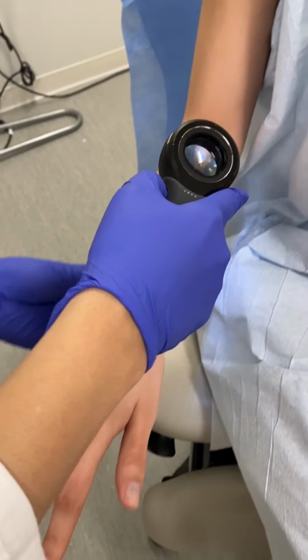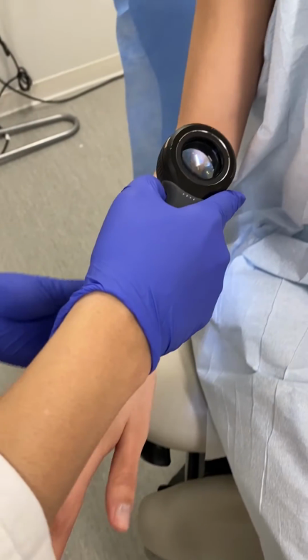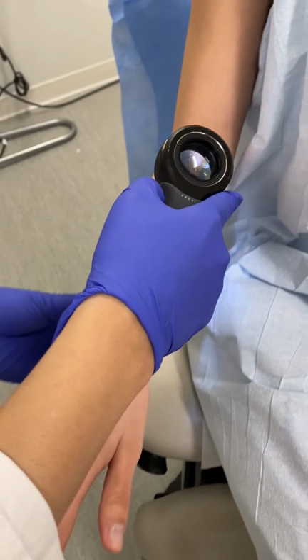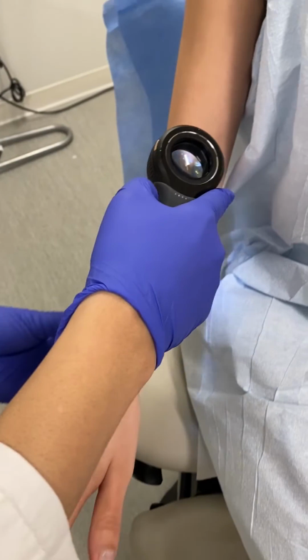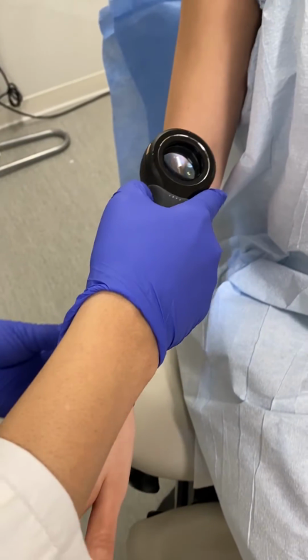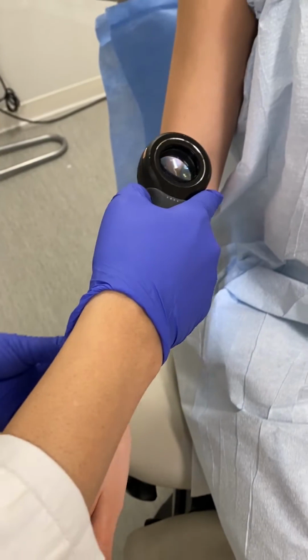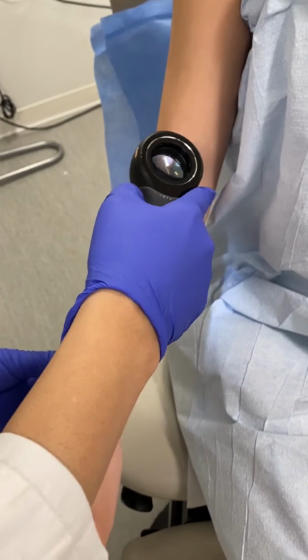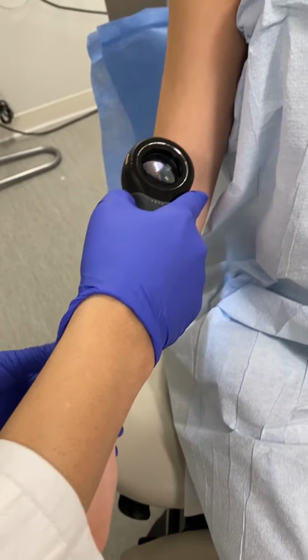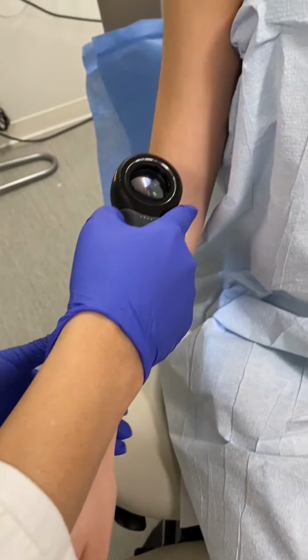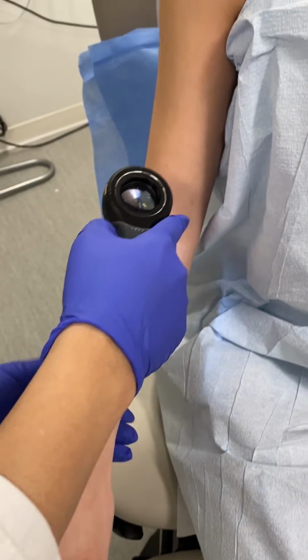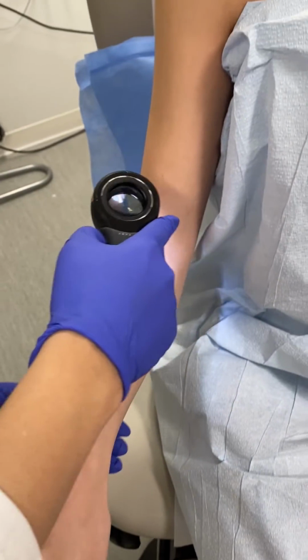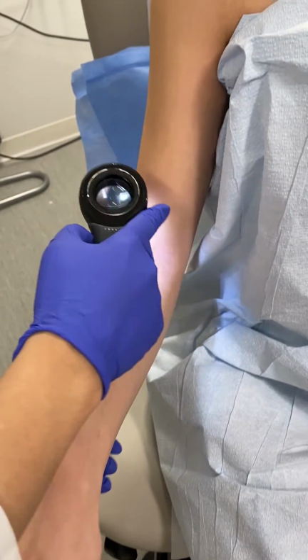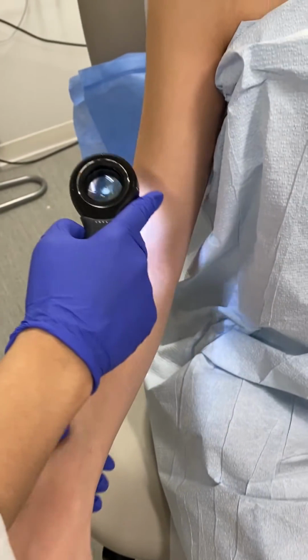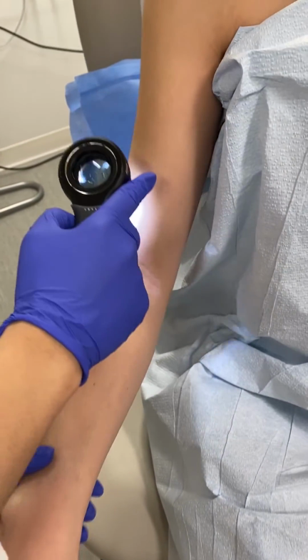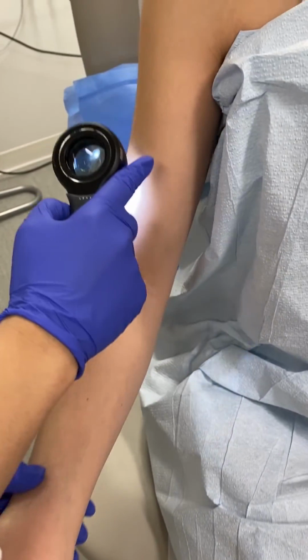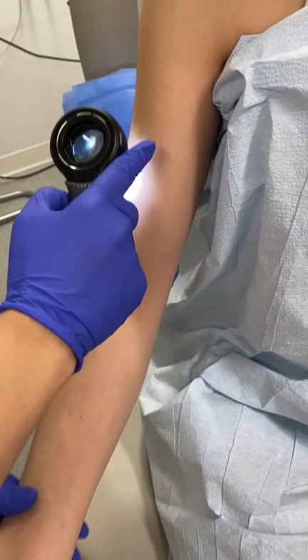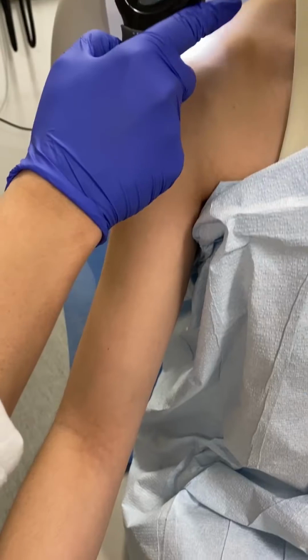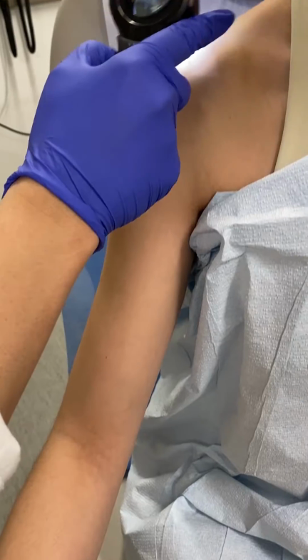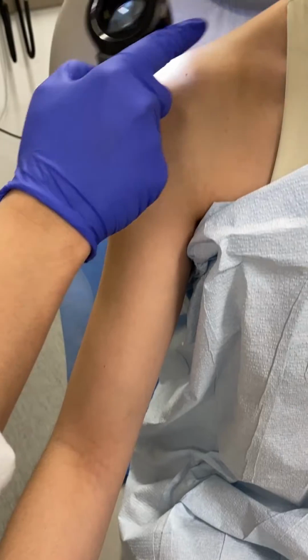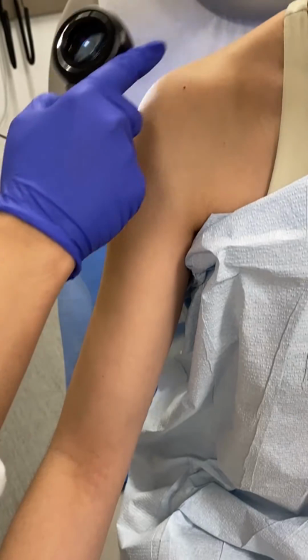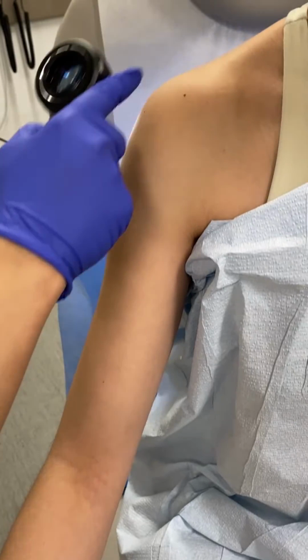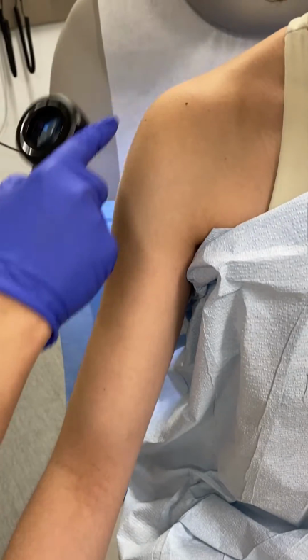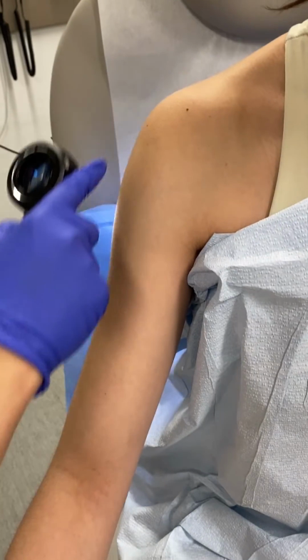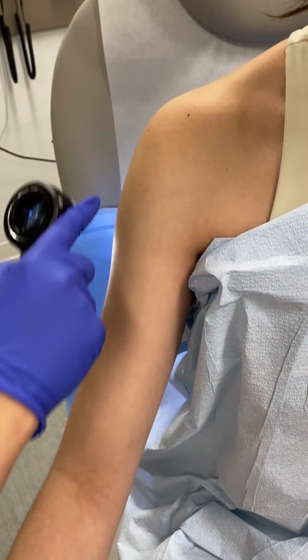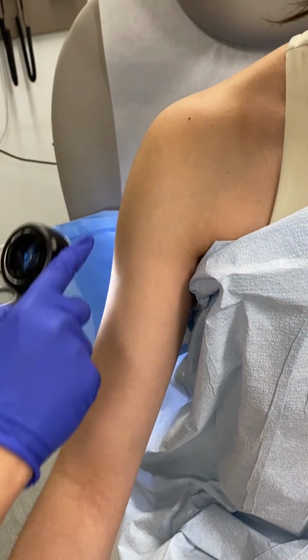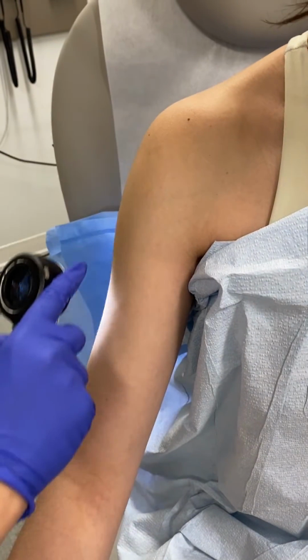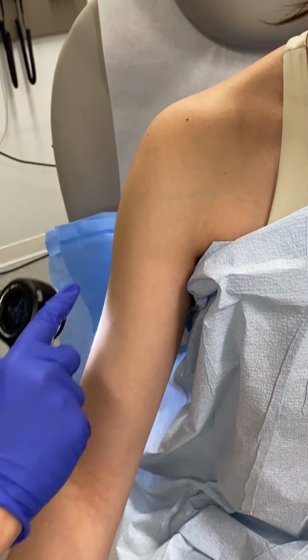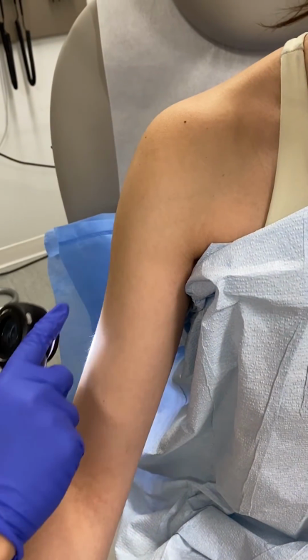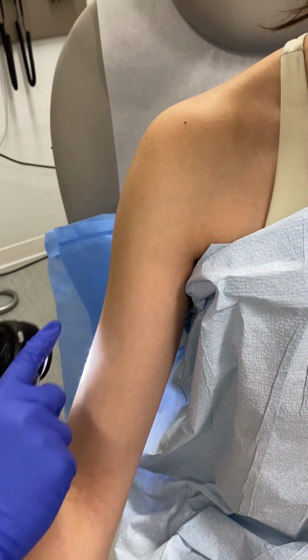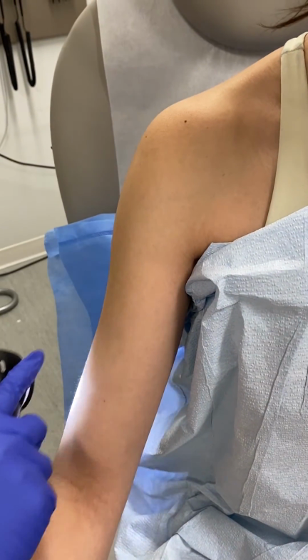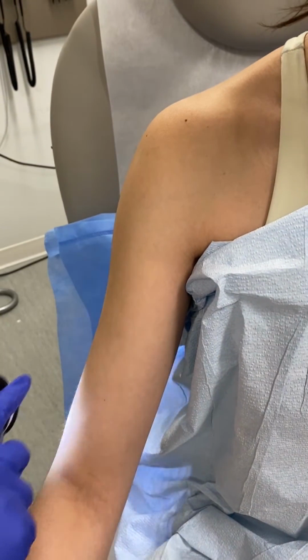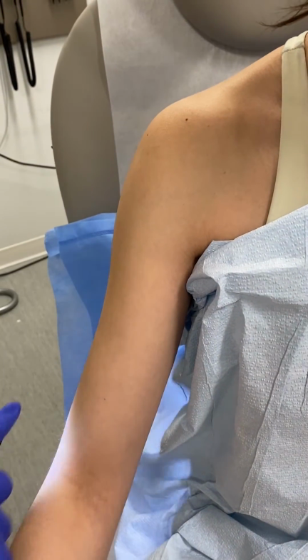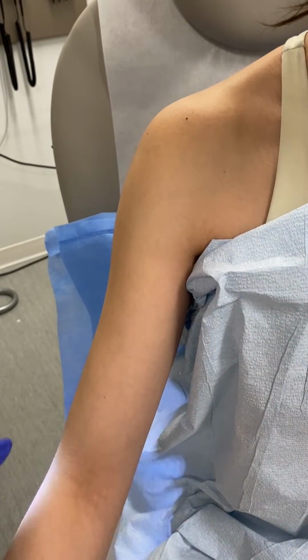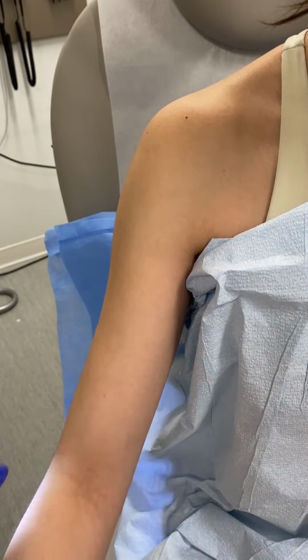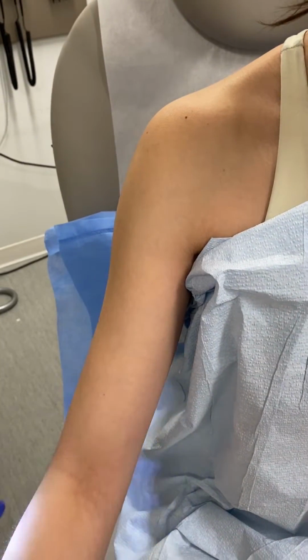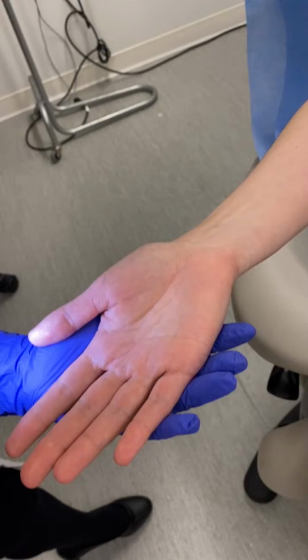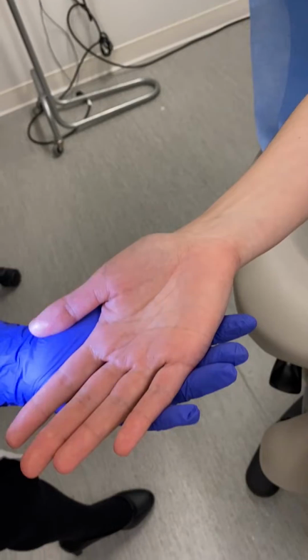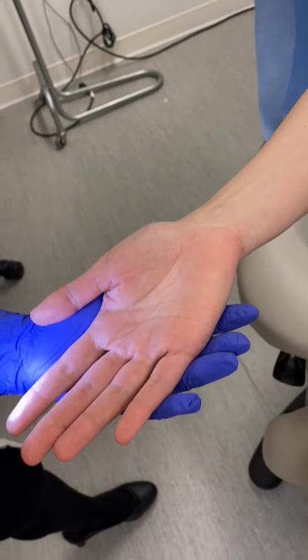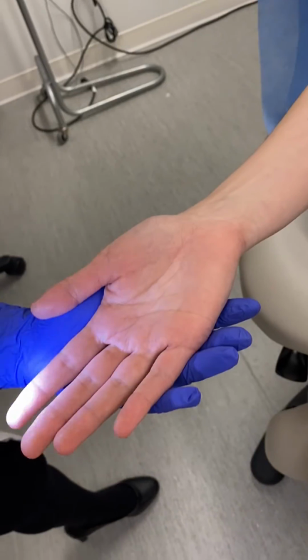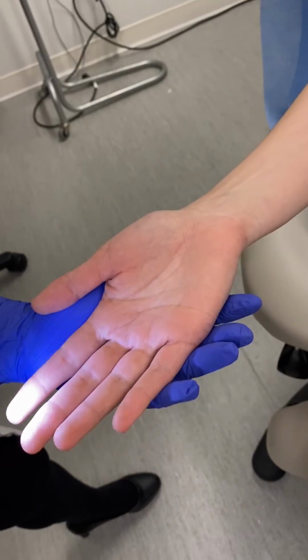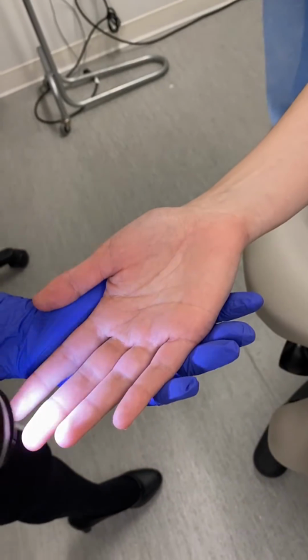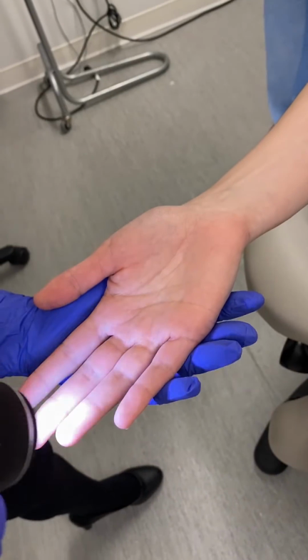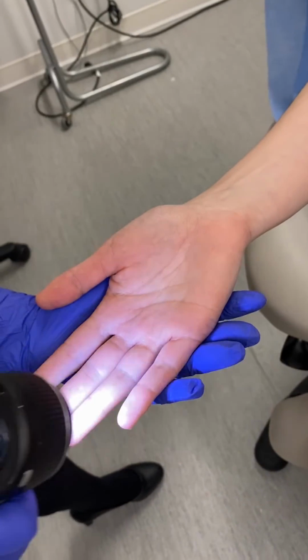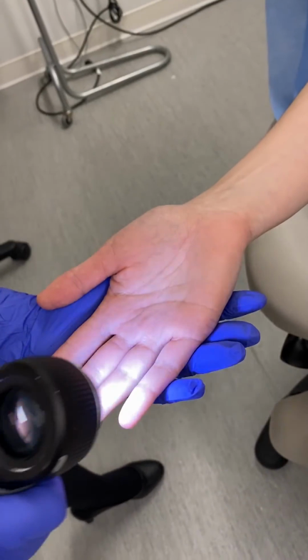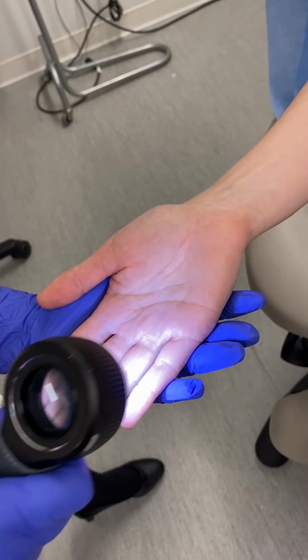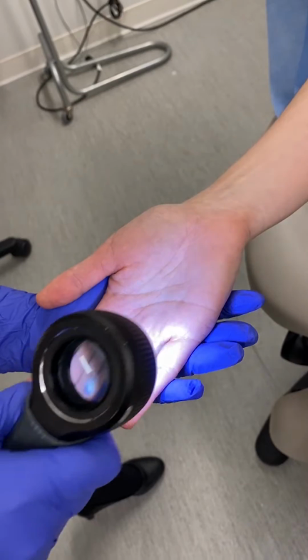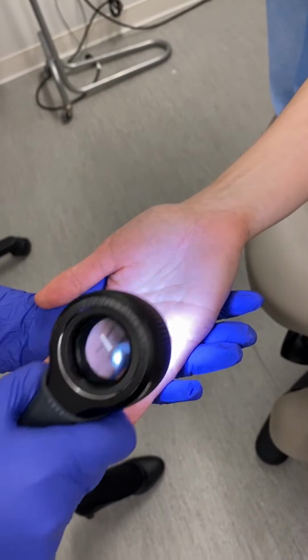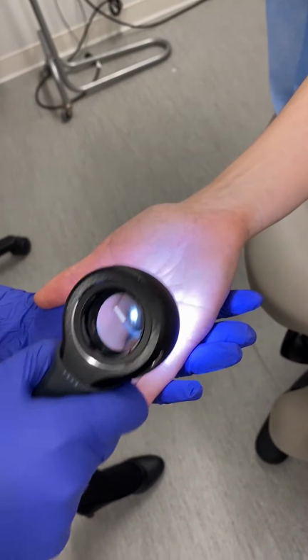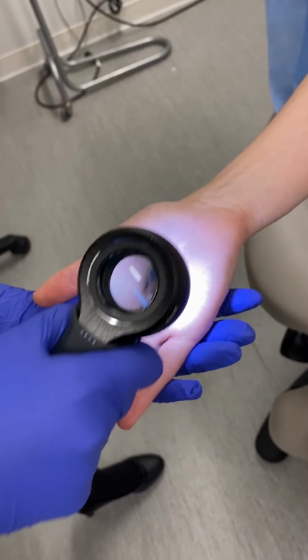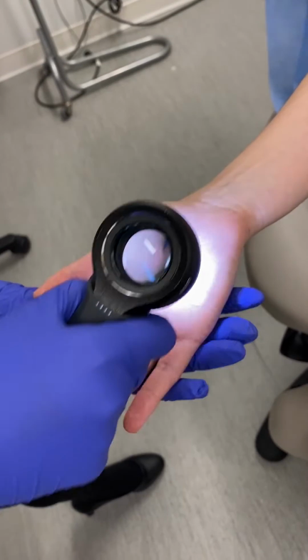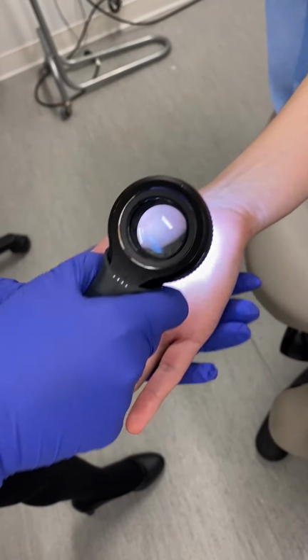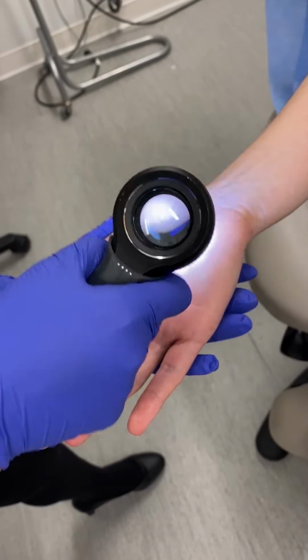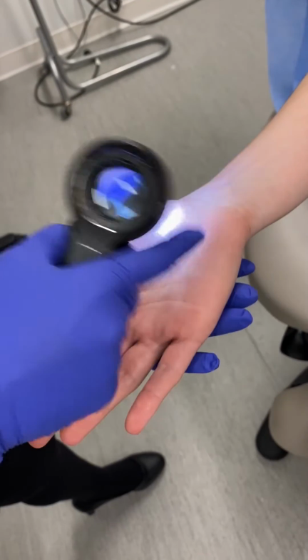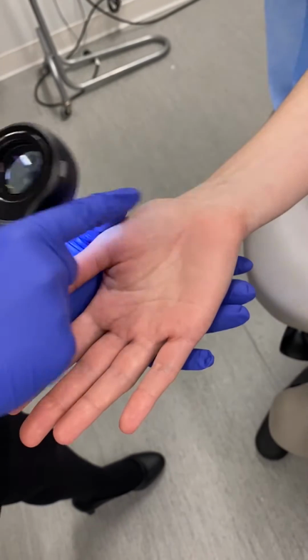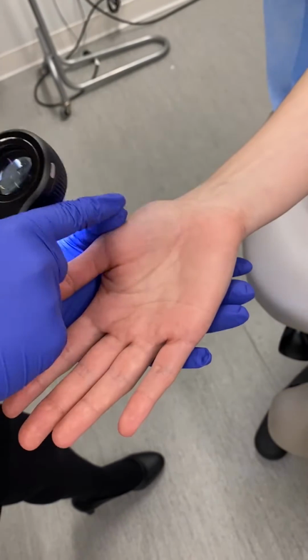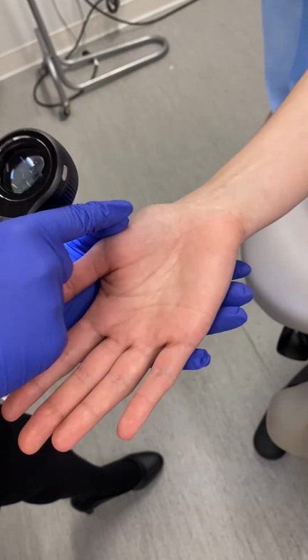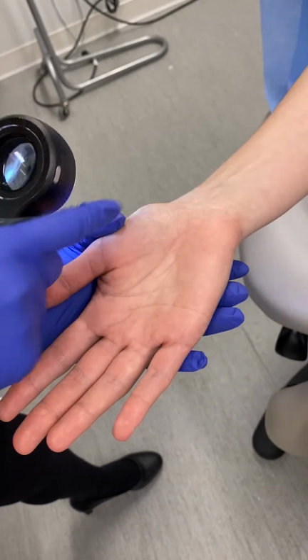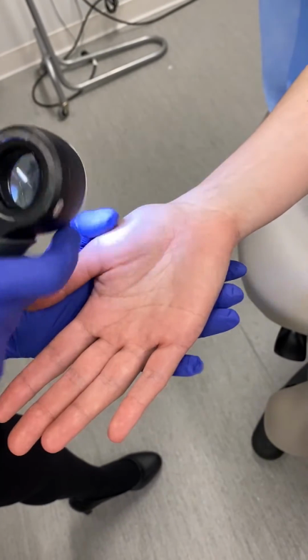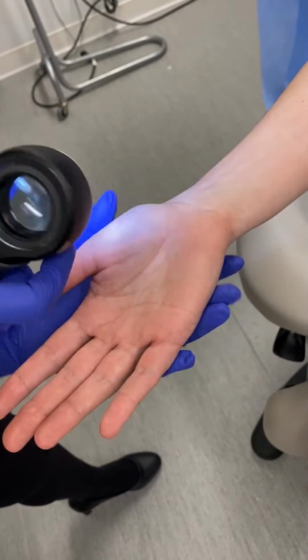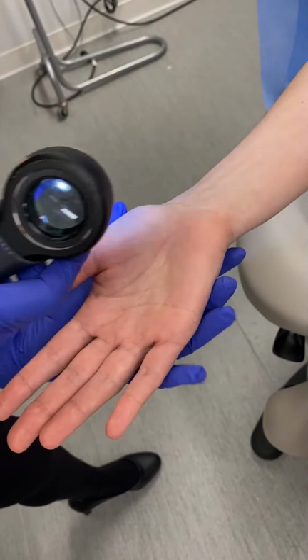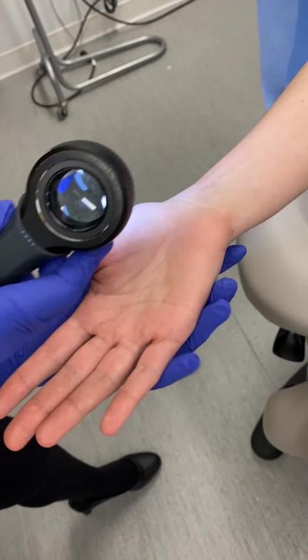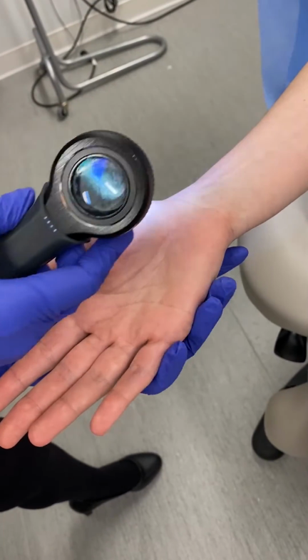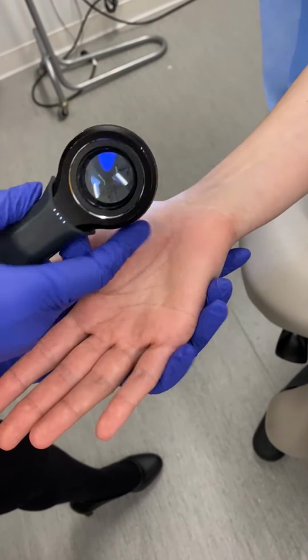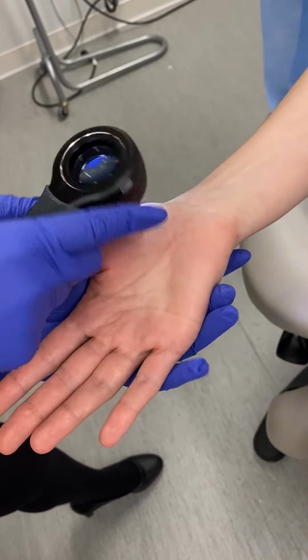We'll move up the arm here. Got a few very normal looking moles. The palm of the hand looks very clear. There's a tiny little mole right there — we'll take a look.